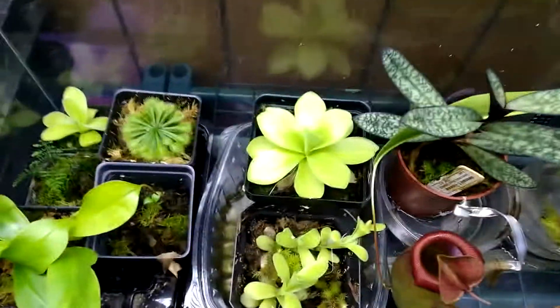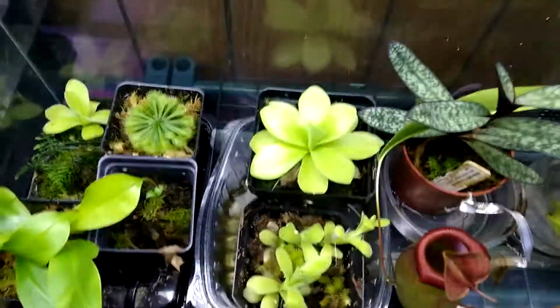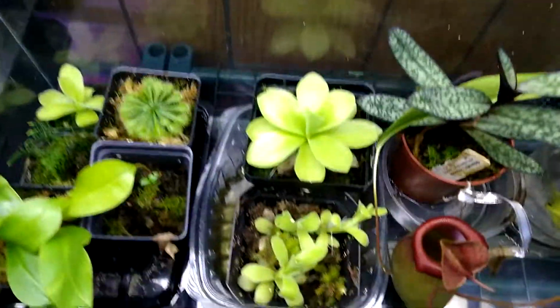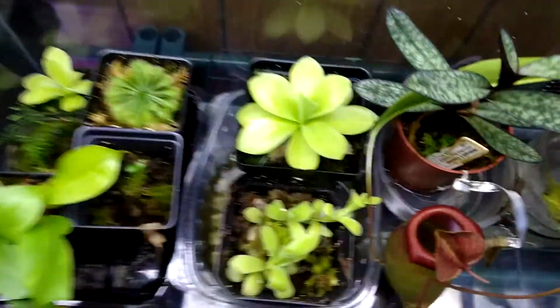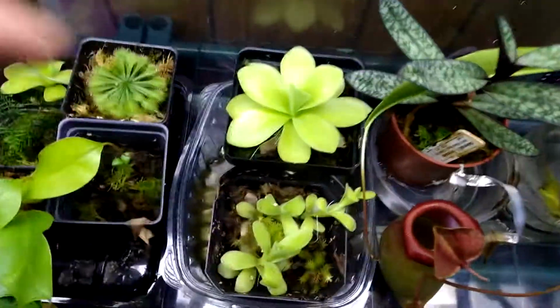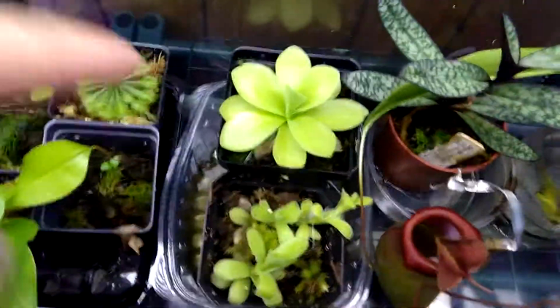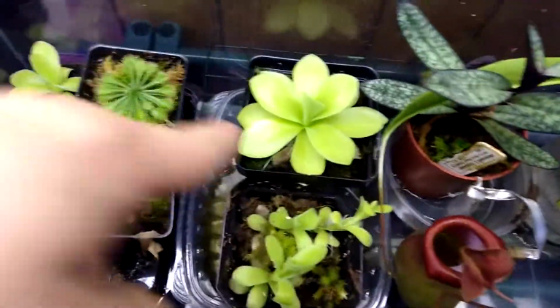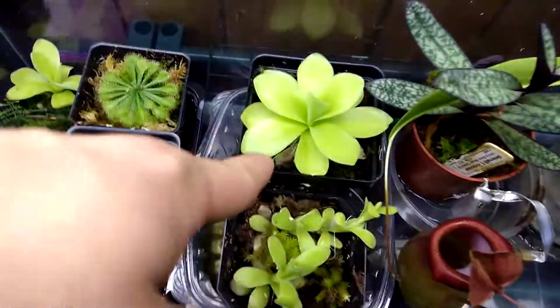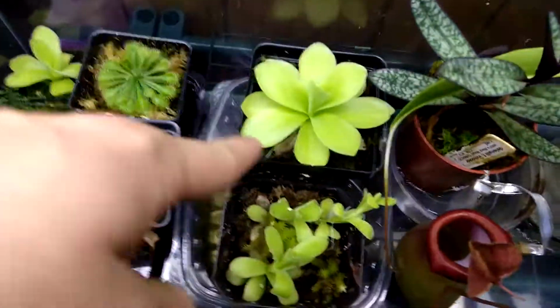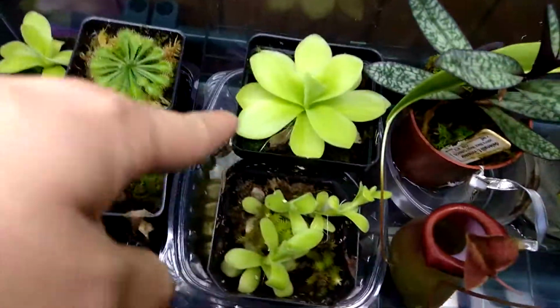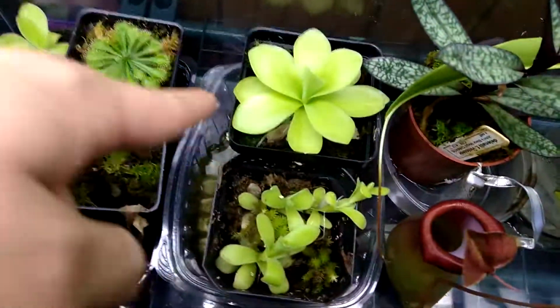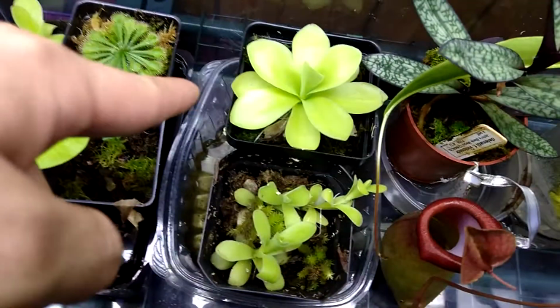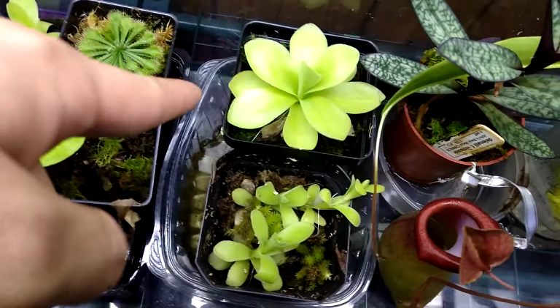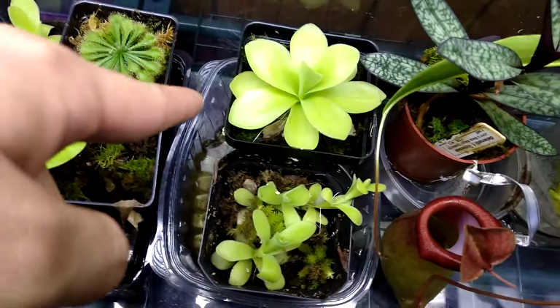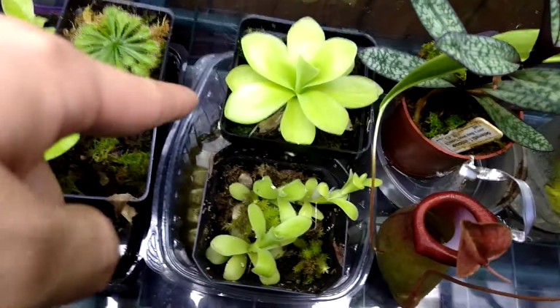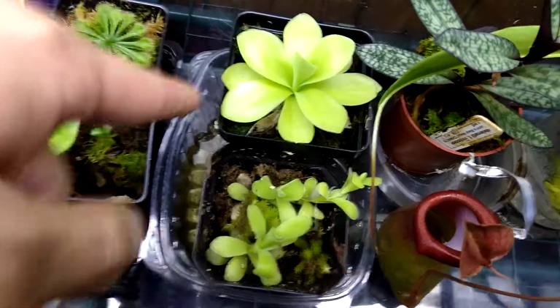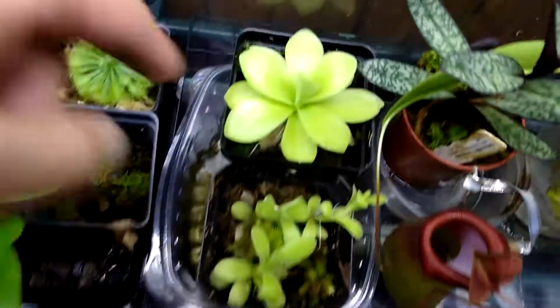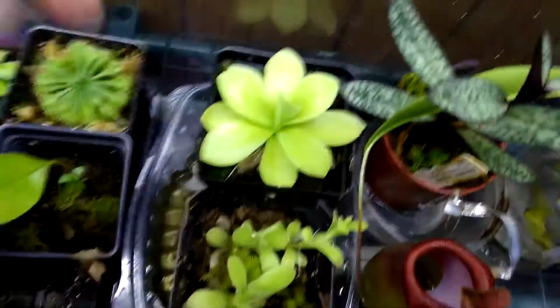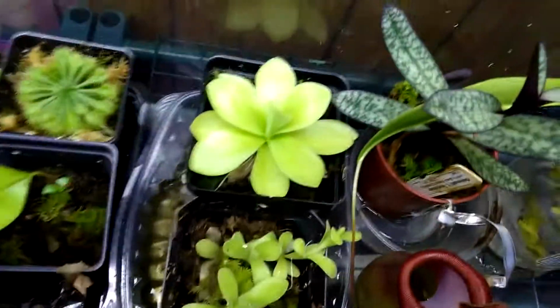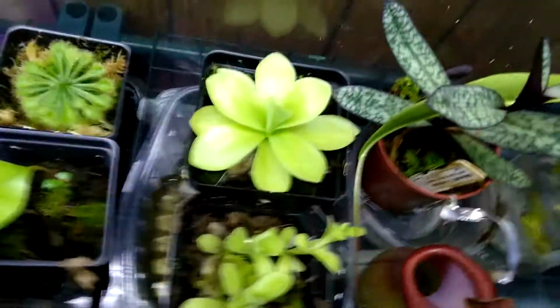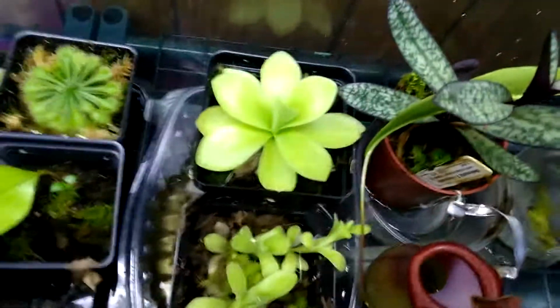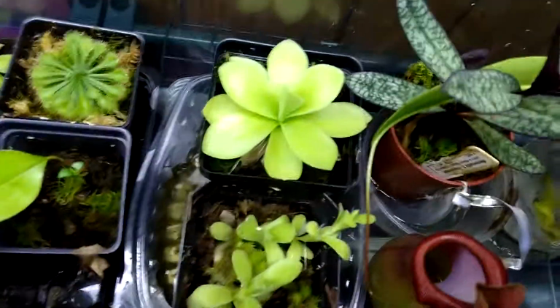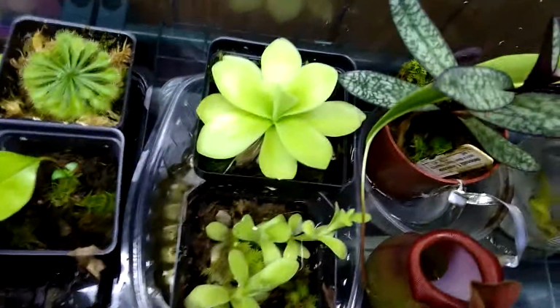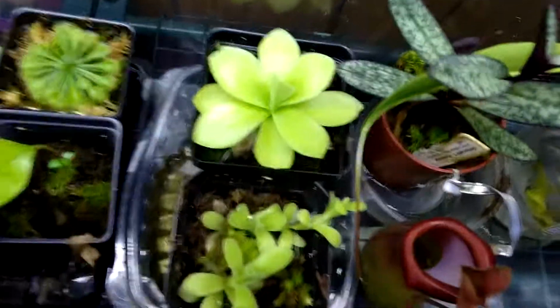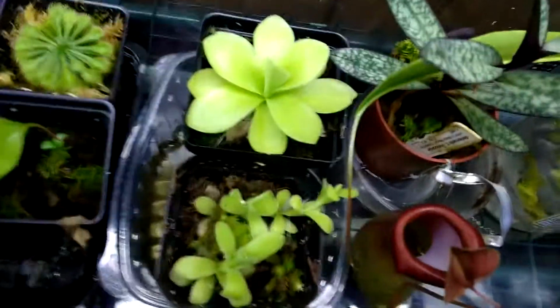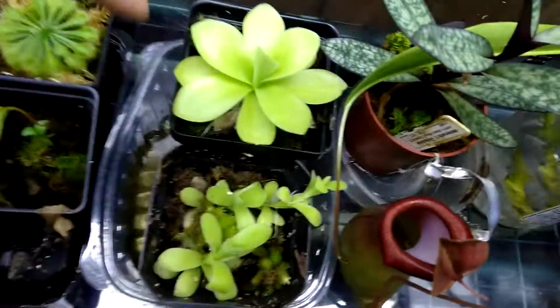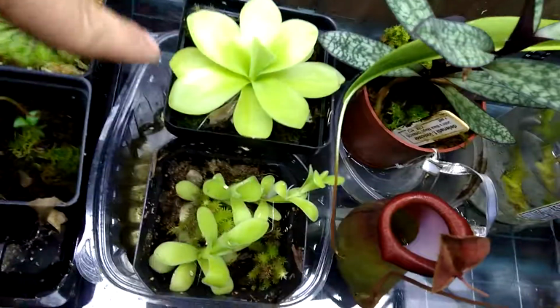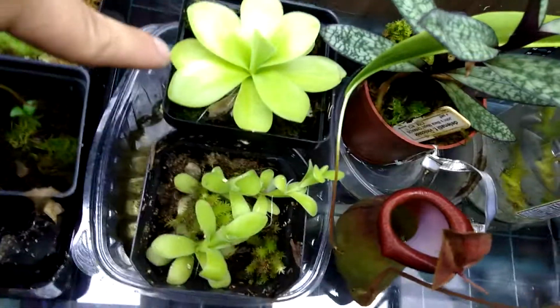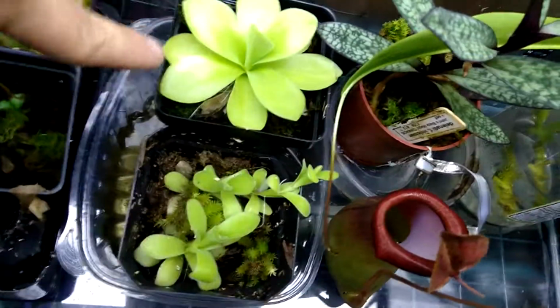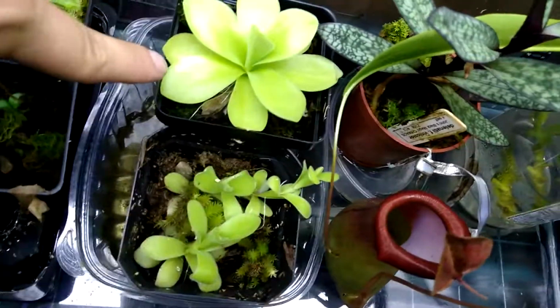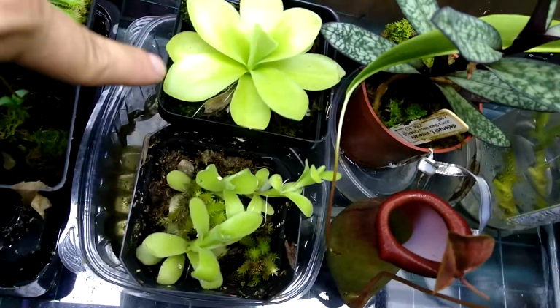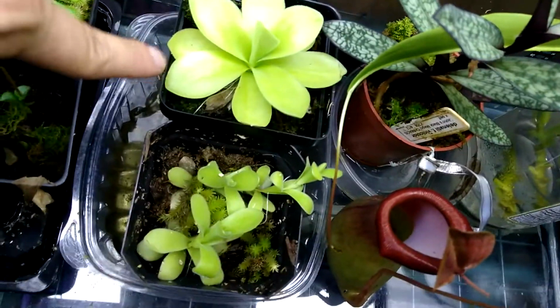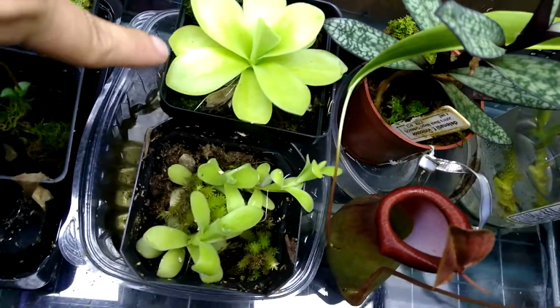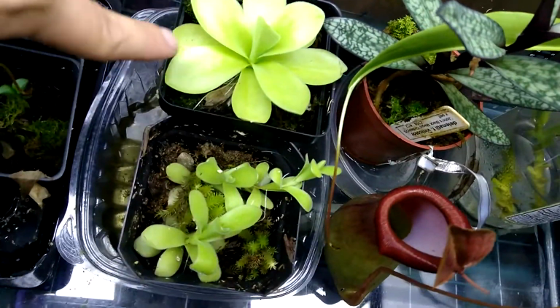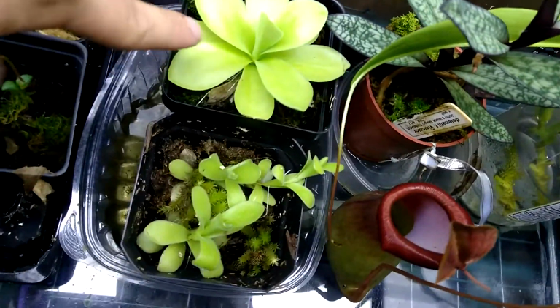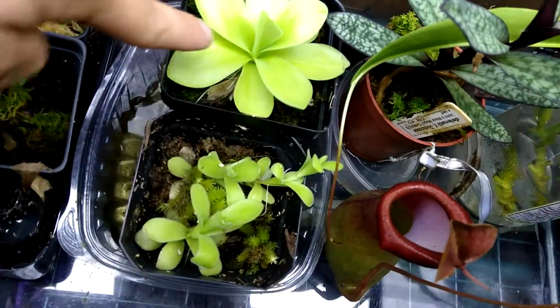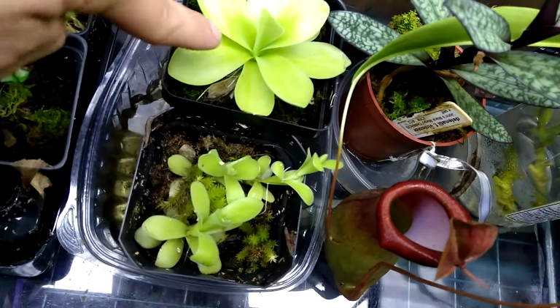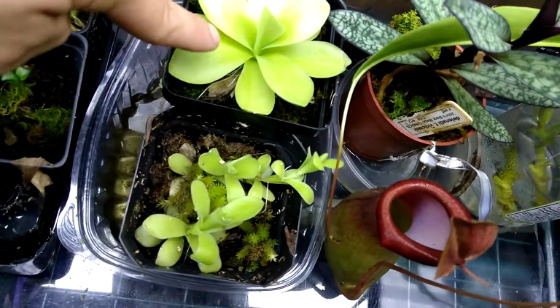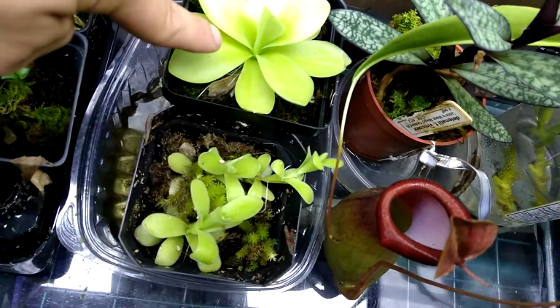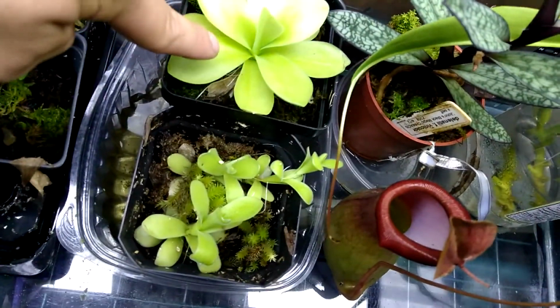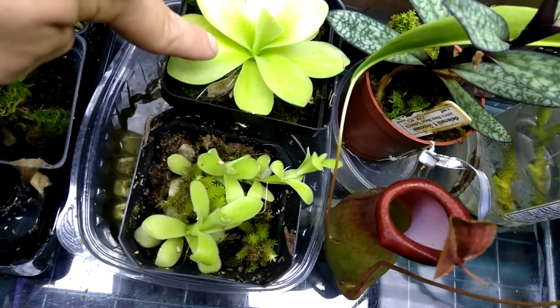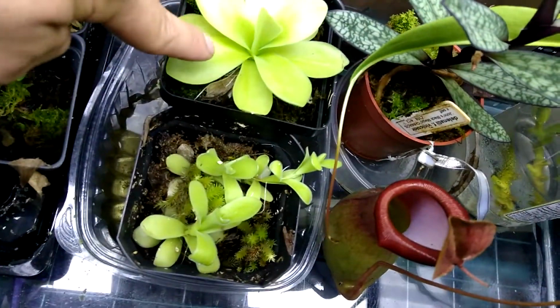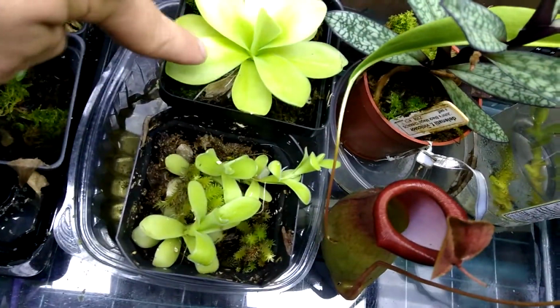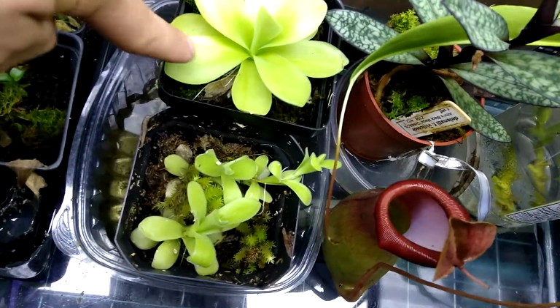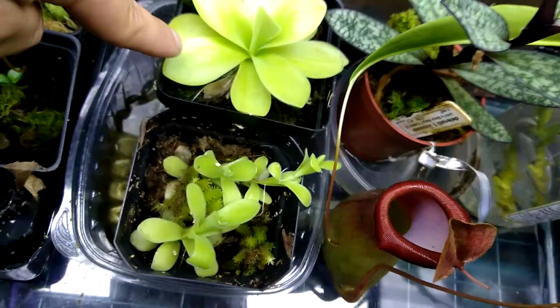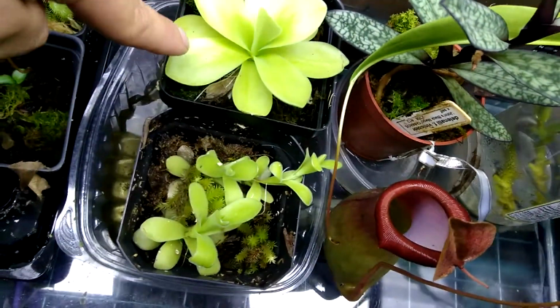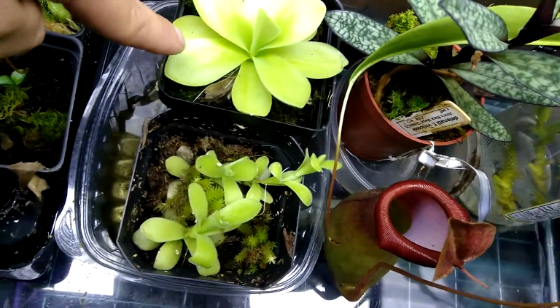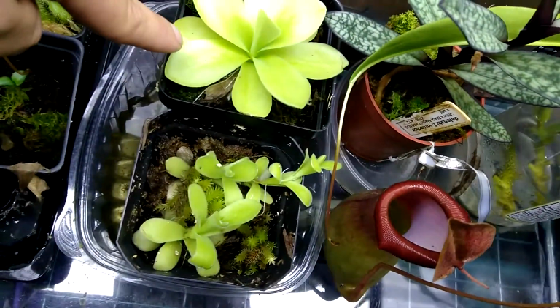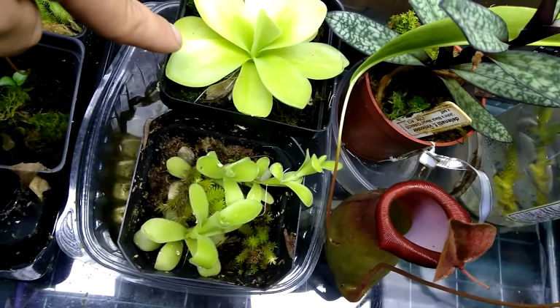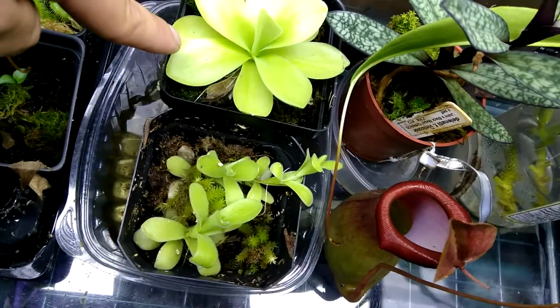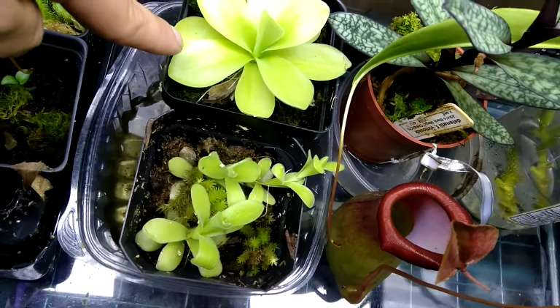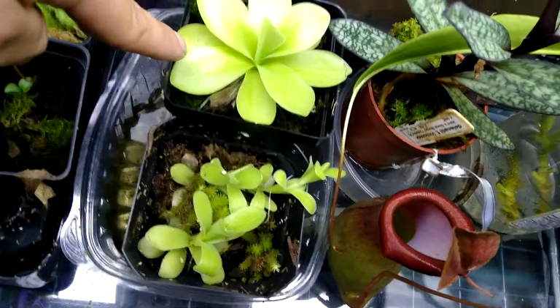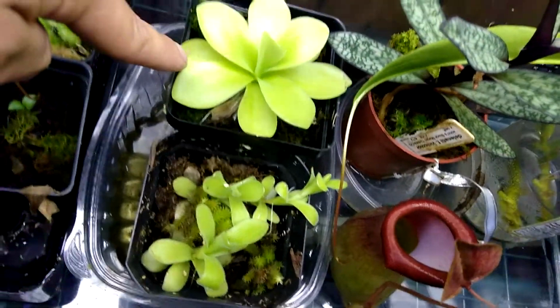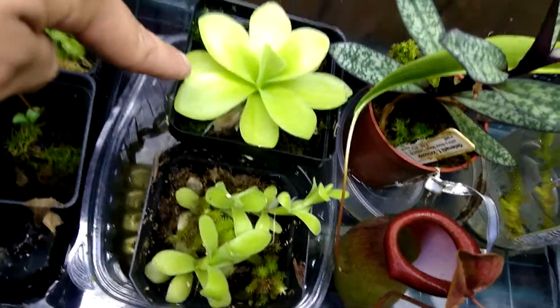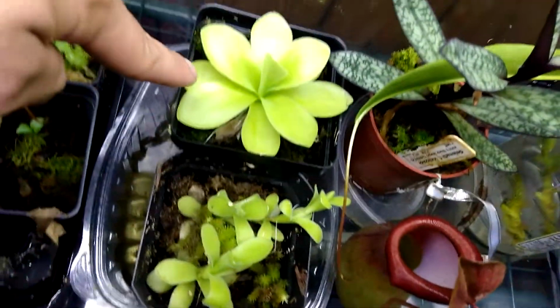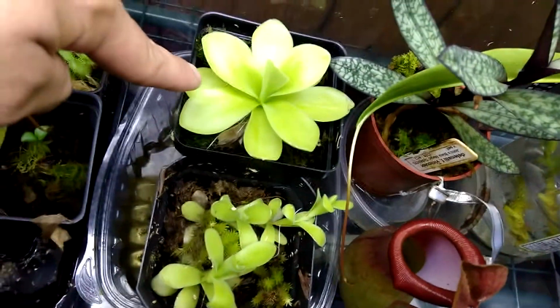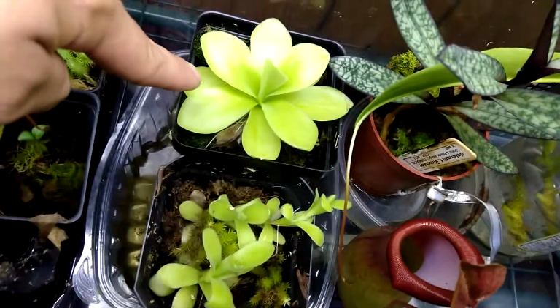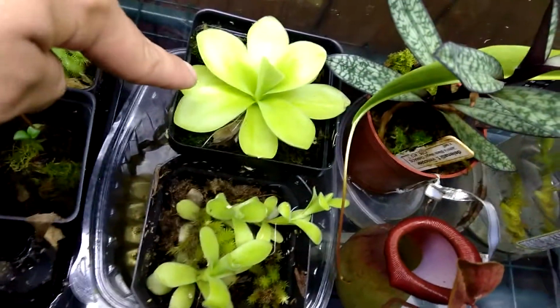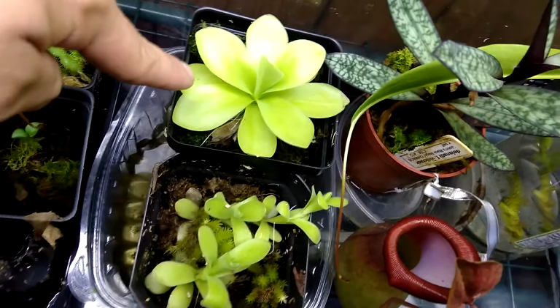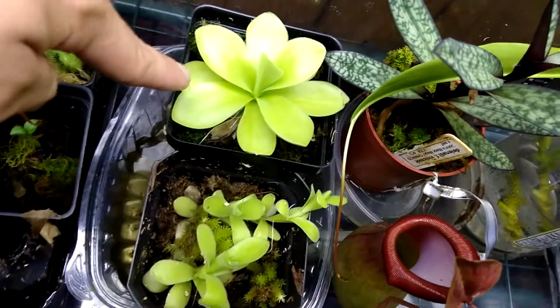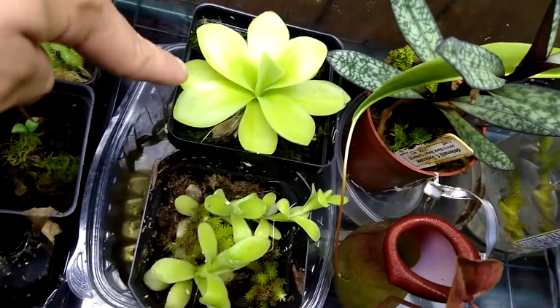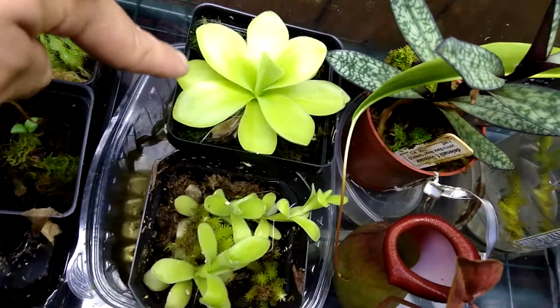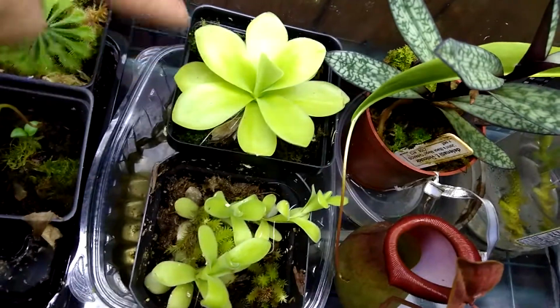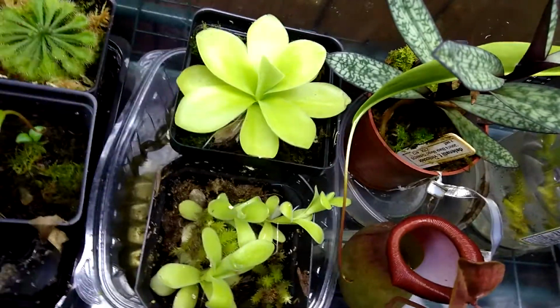These are Pinguicula, which have little trichomes on the face of the leaves that insects will get stuck to.